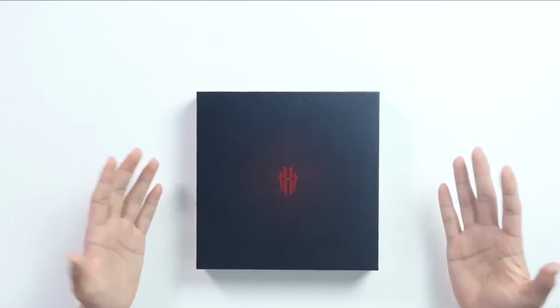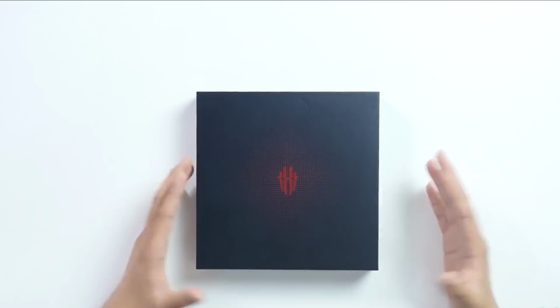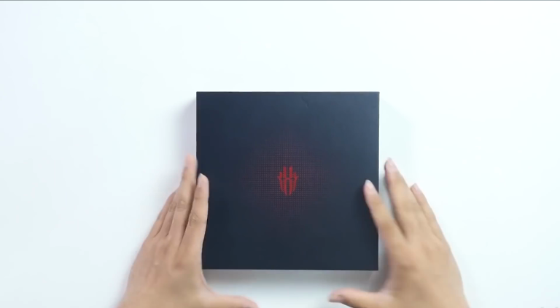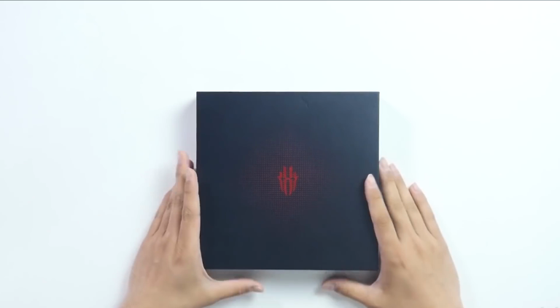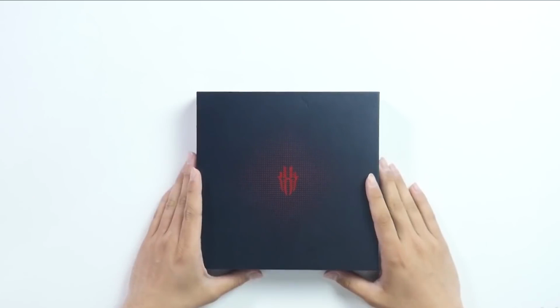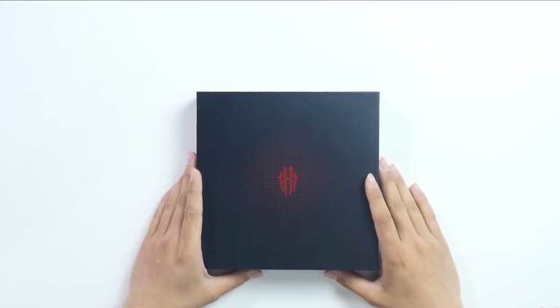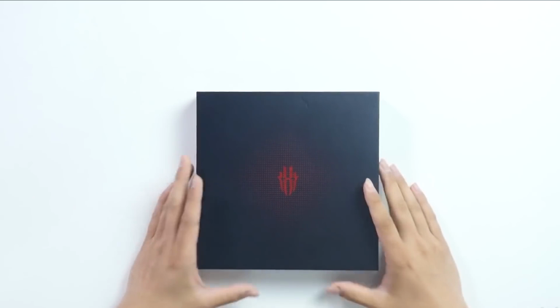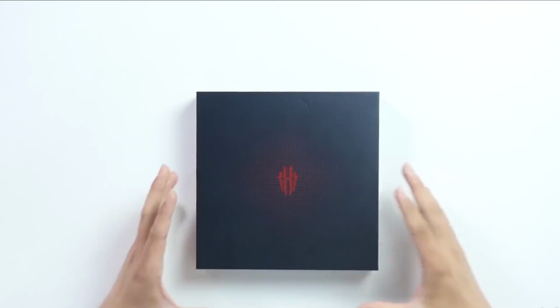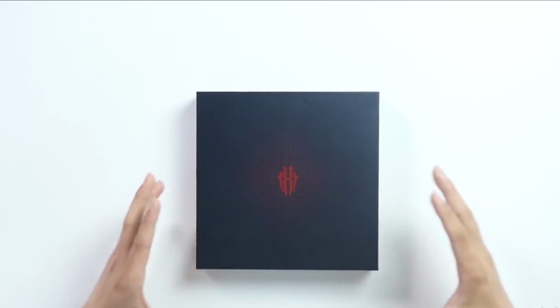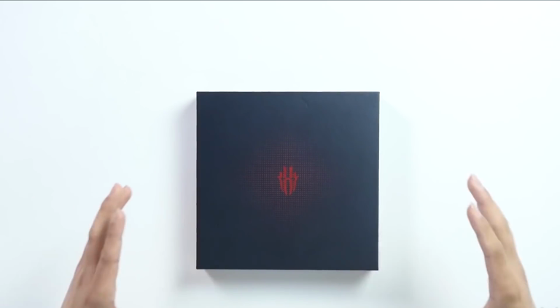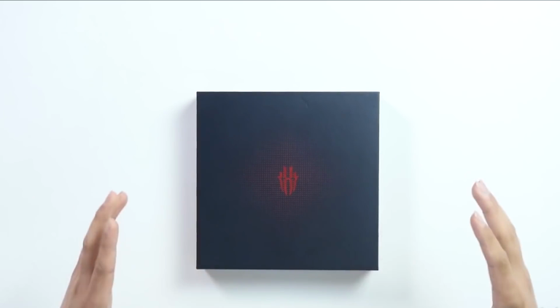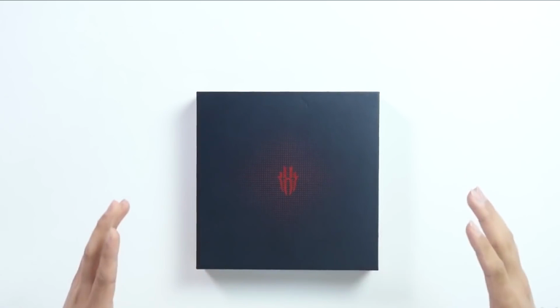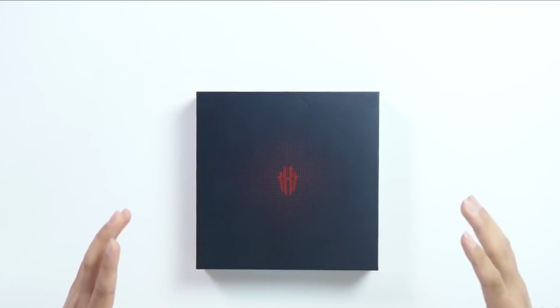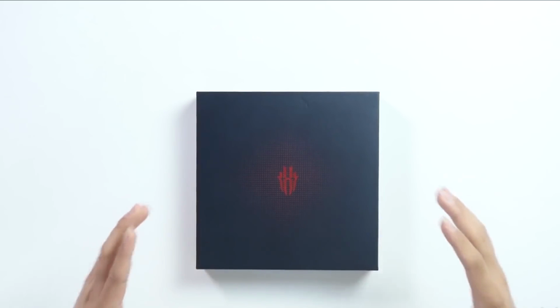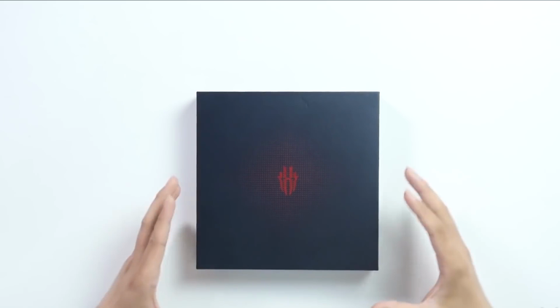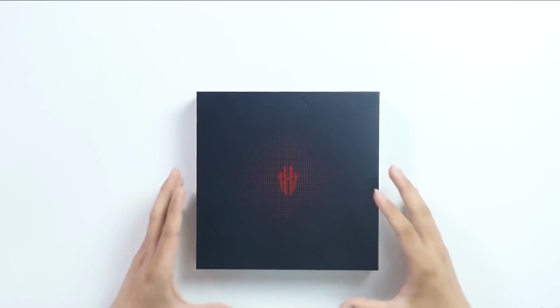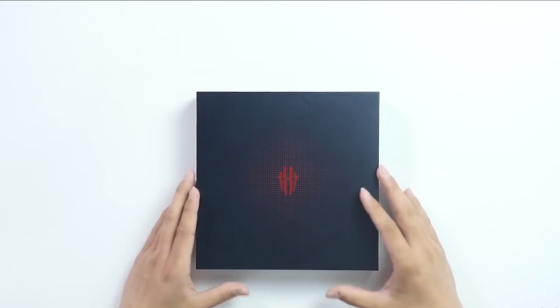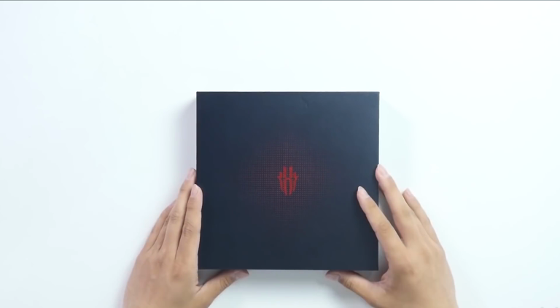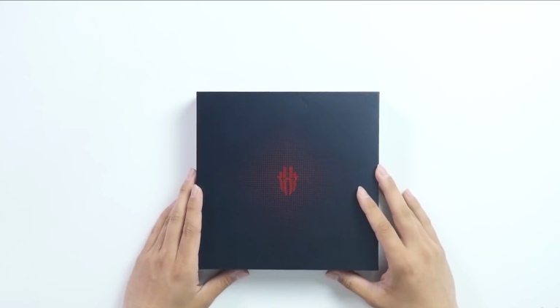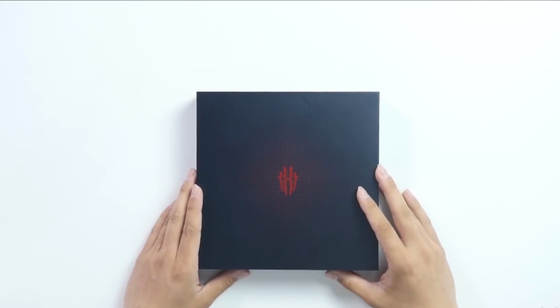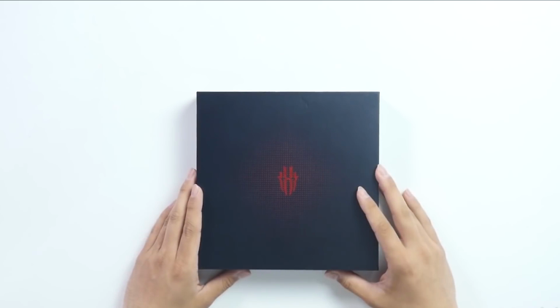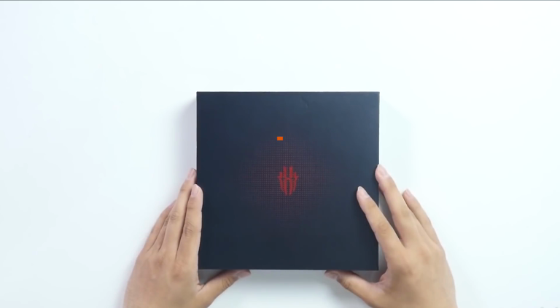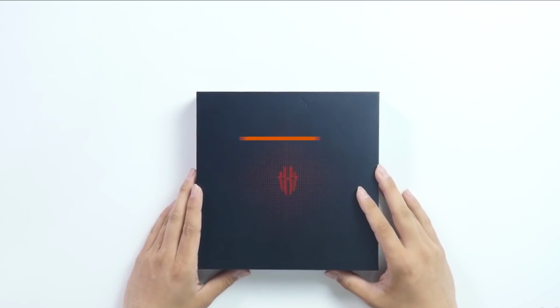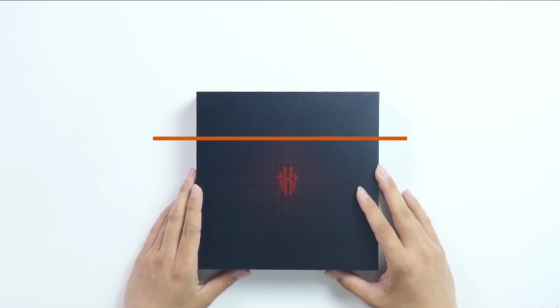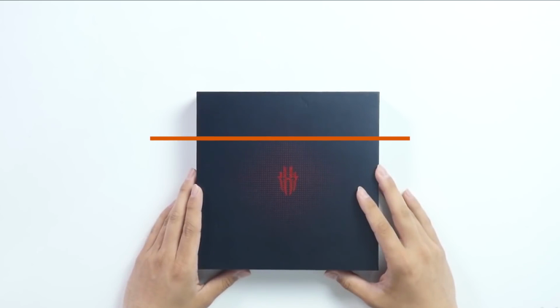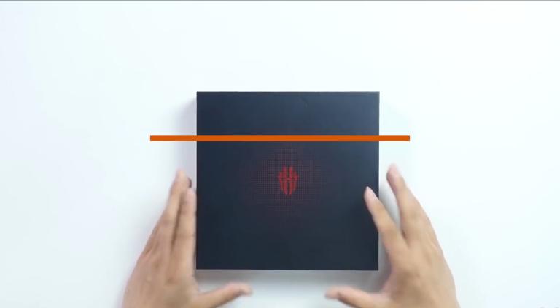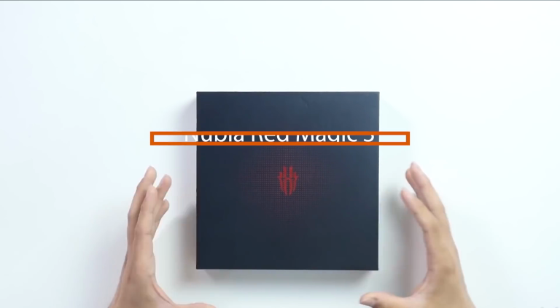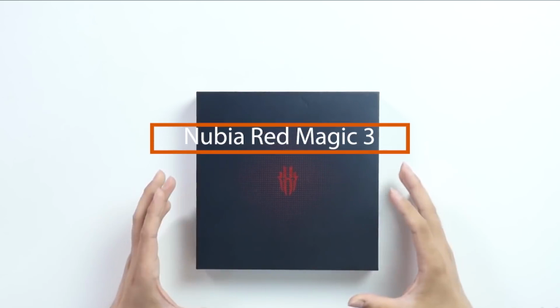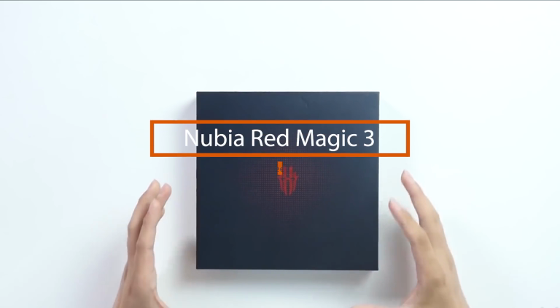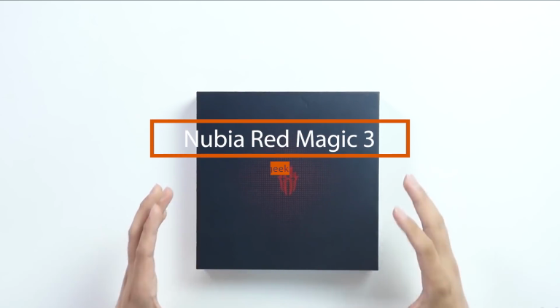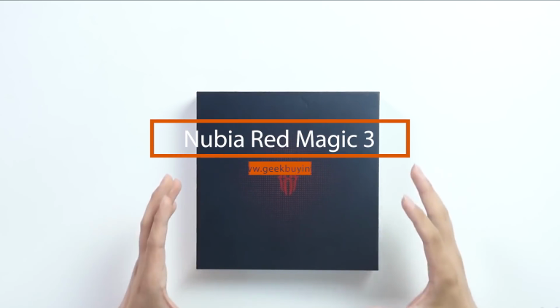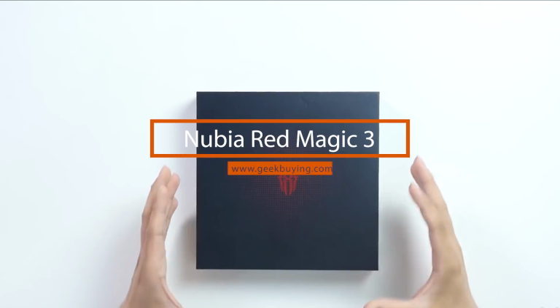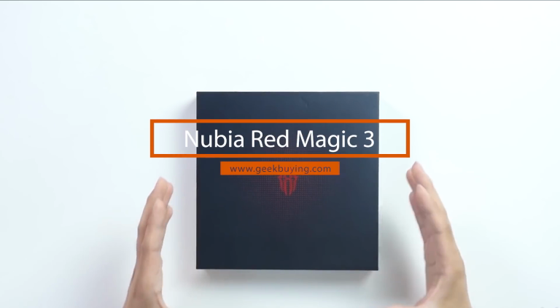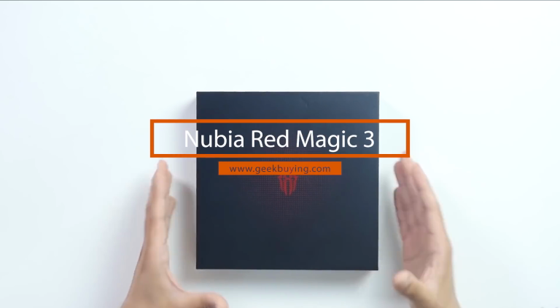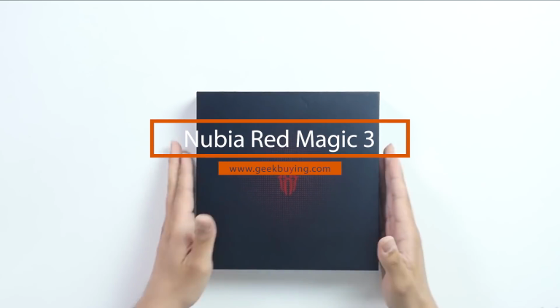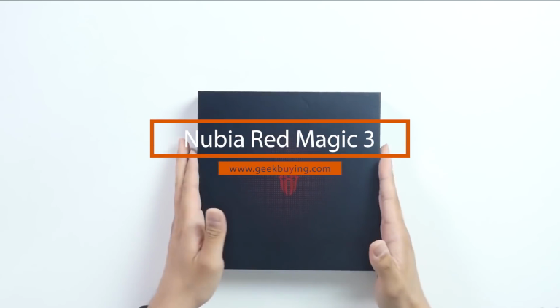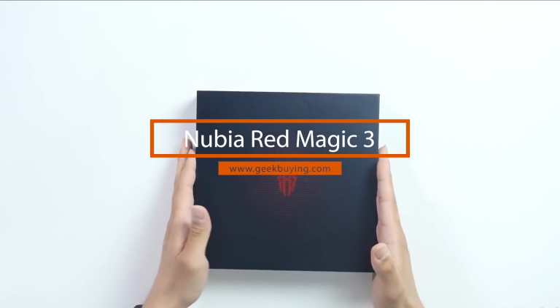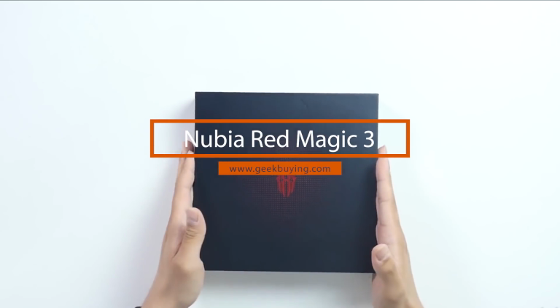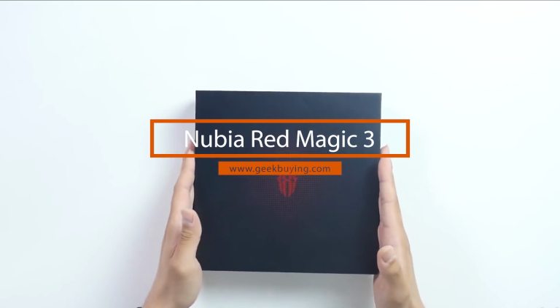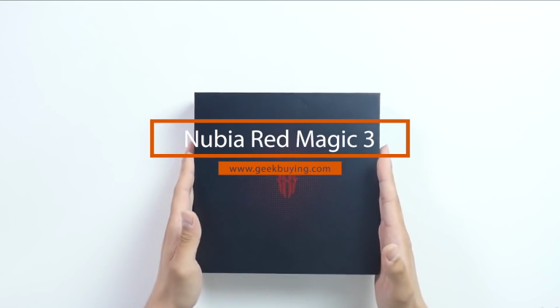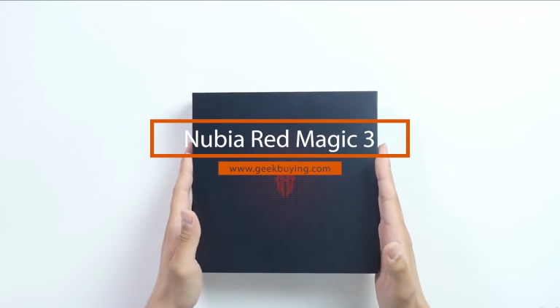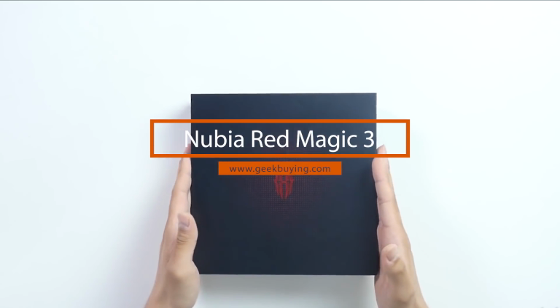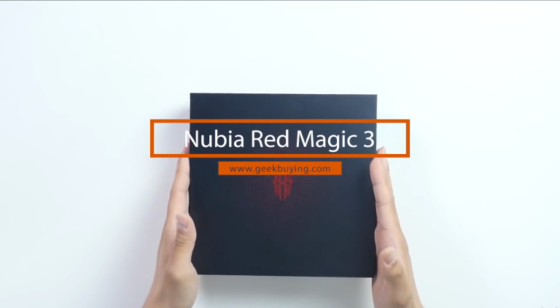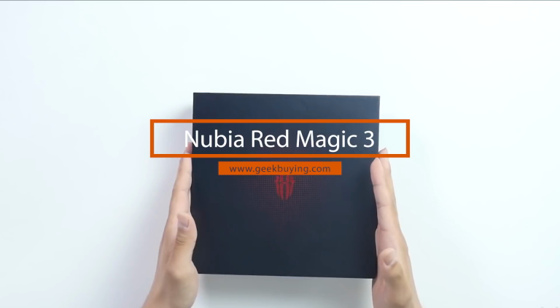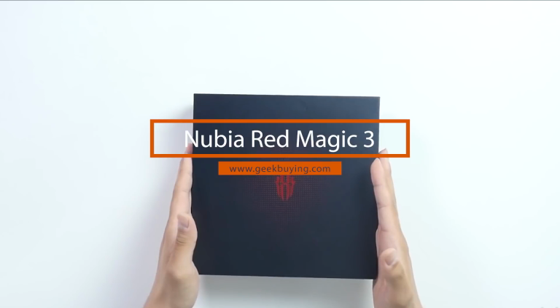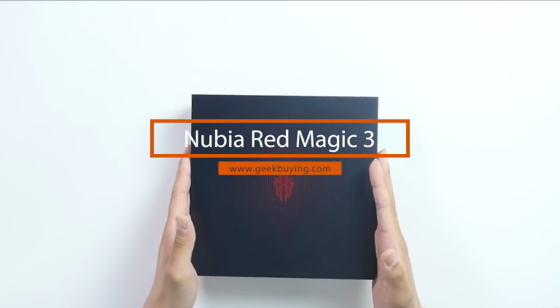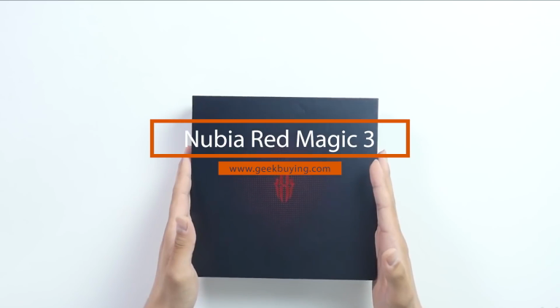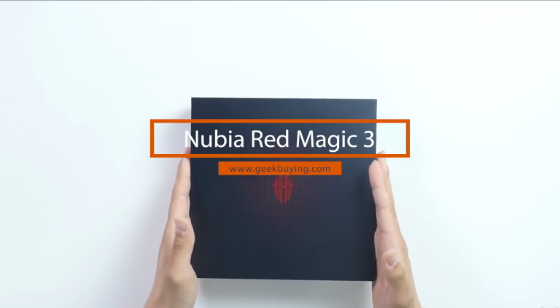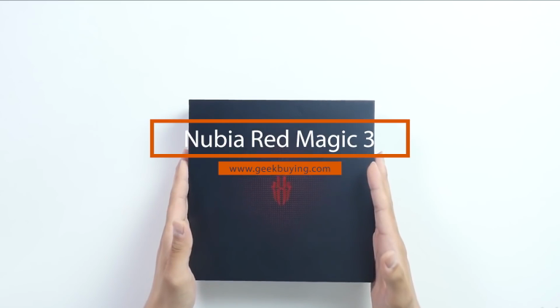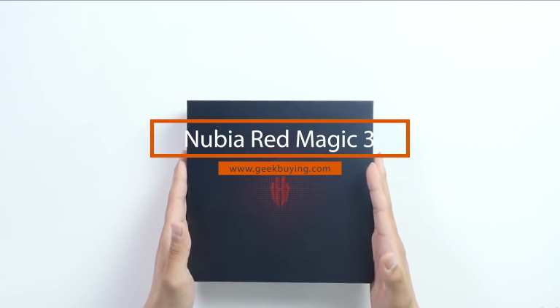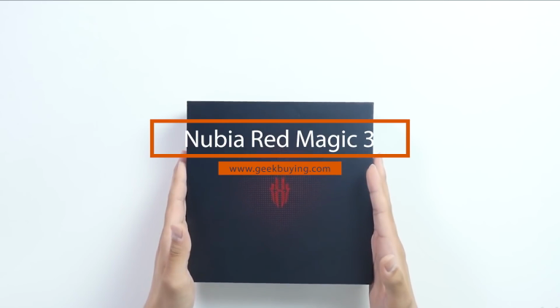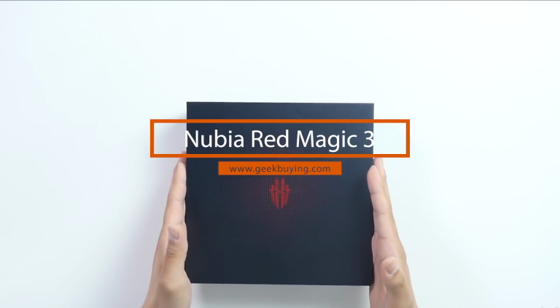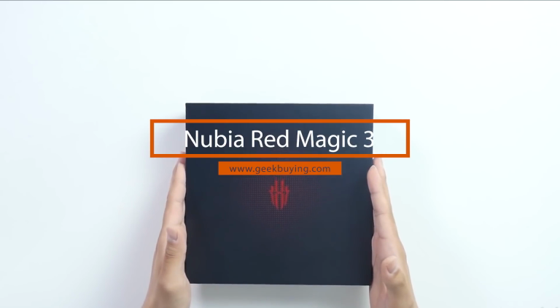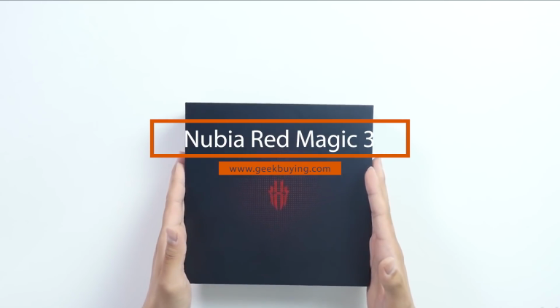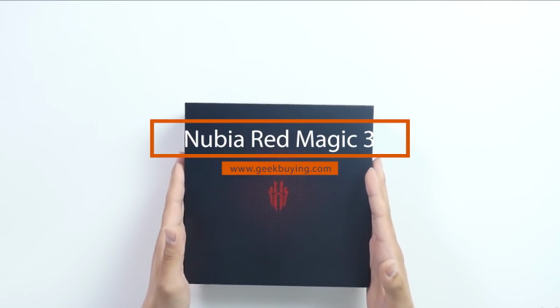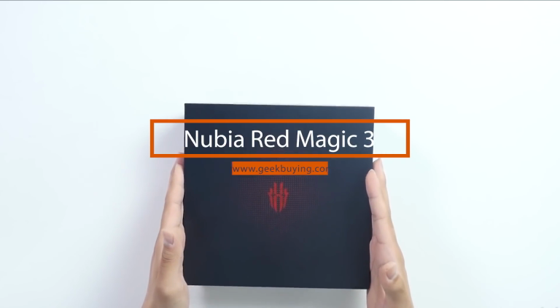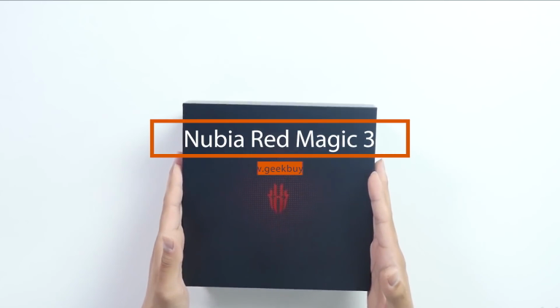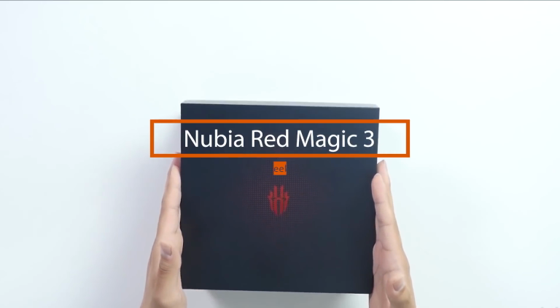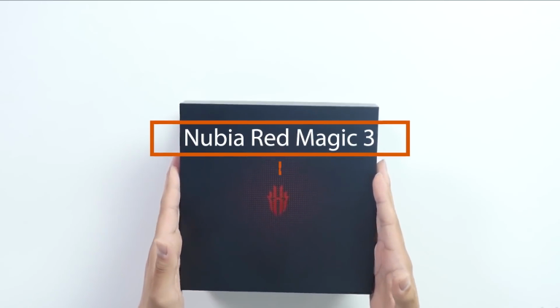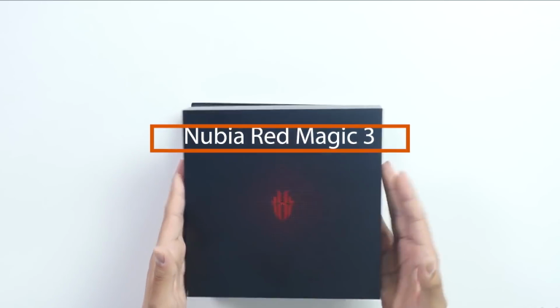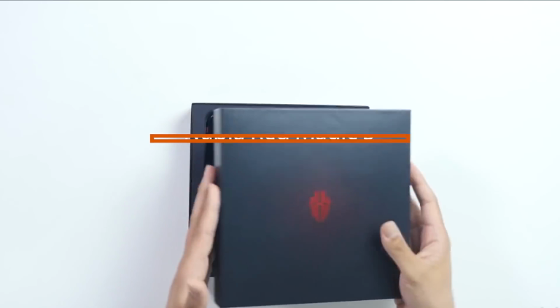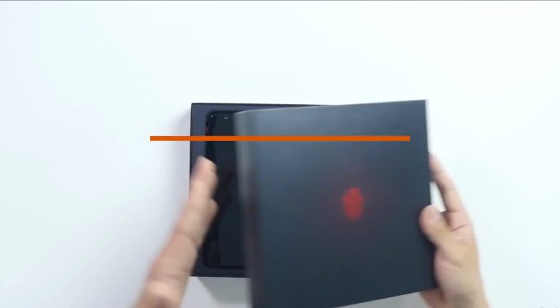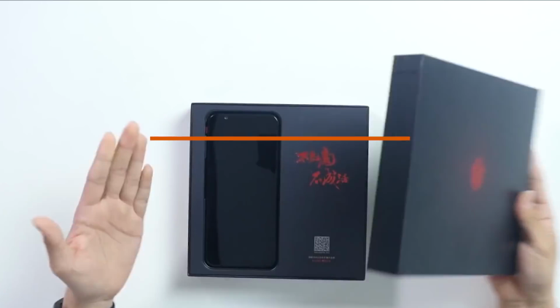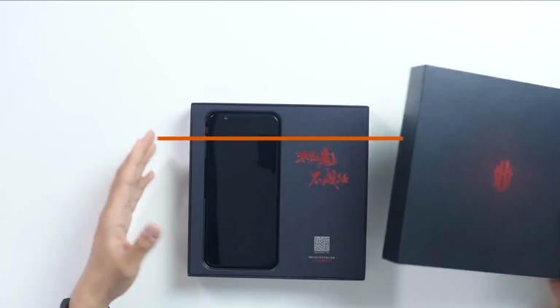Hi guys, welcome to Geekbuying. Today let's take a look at the newly released gaming phone, the Nubia Red Magic 3.